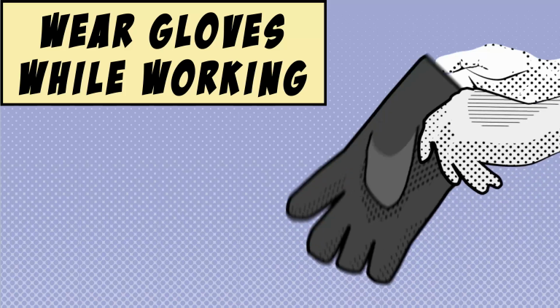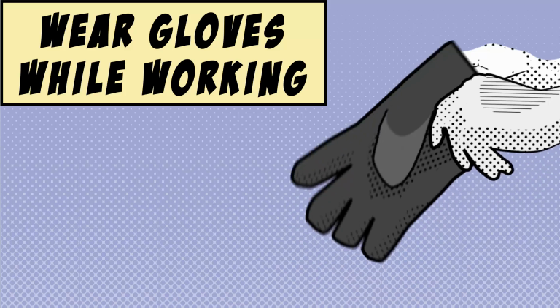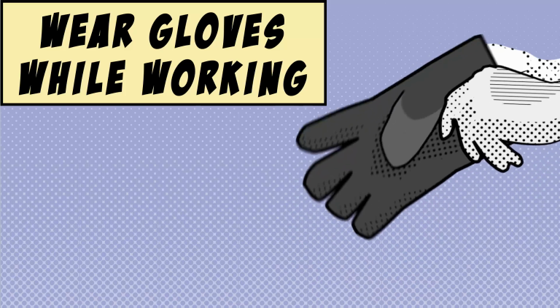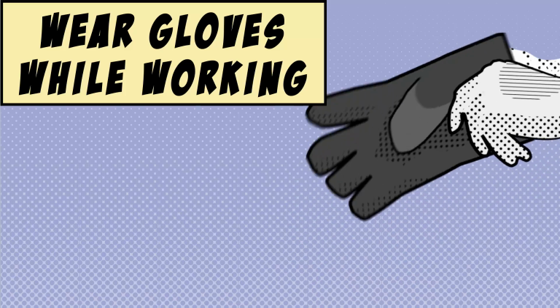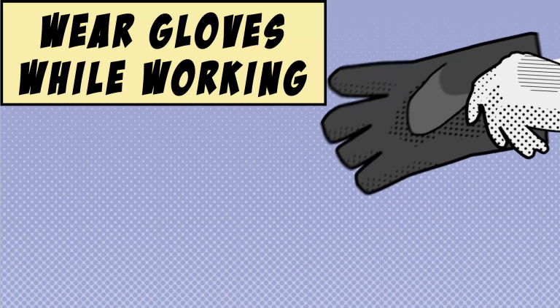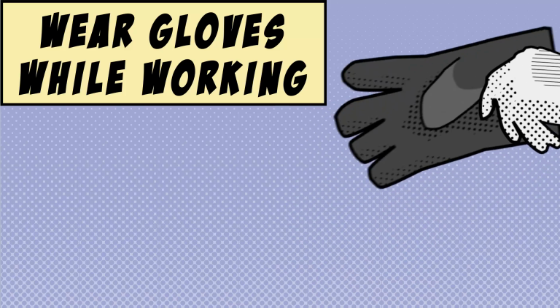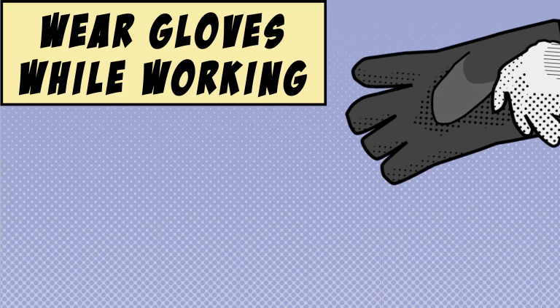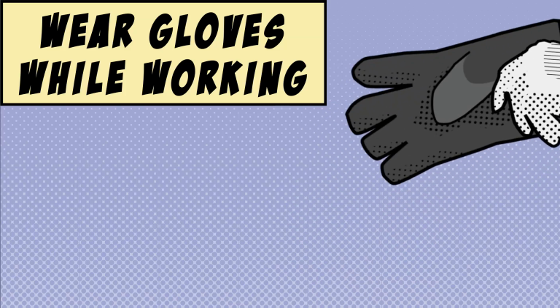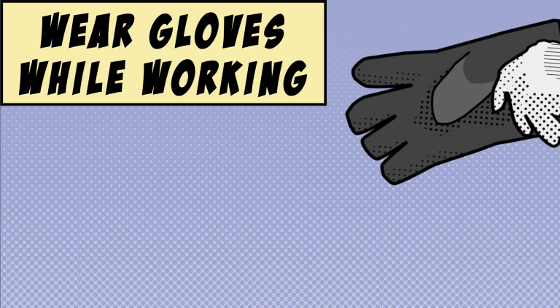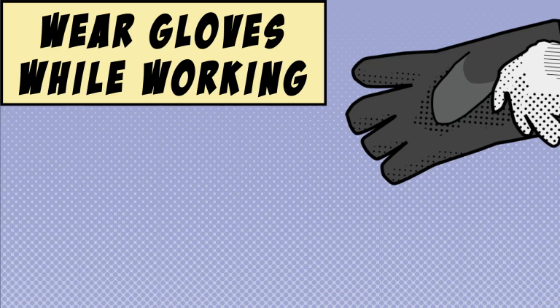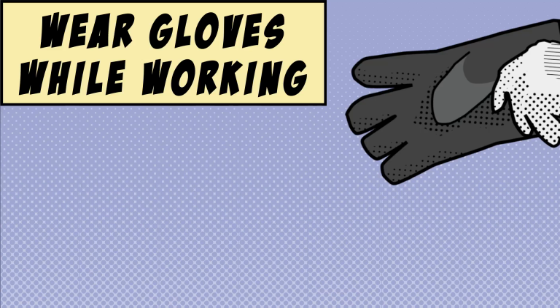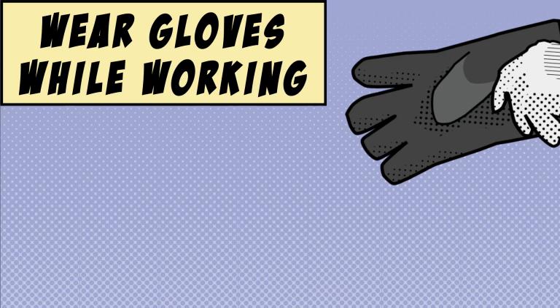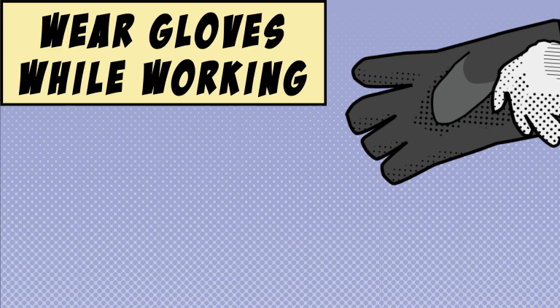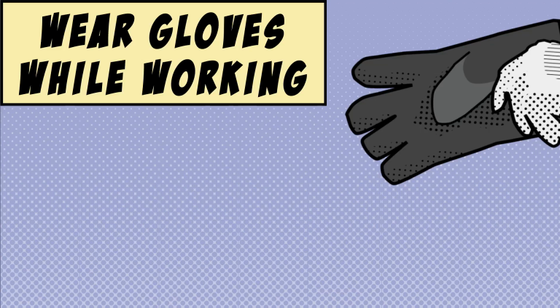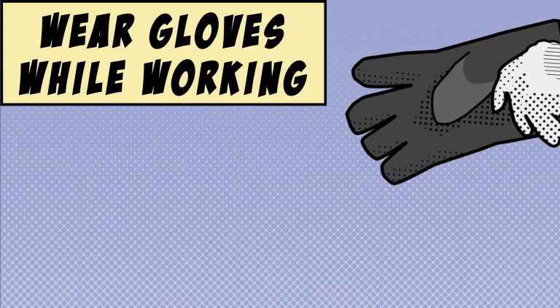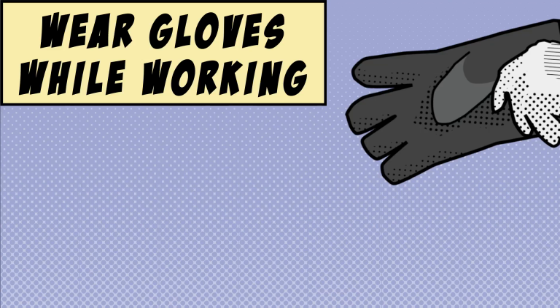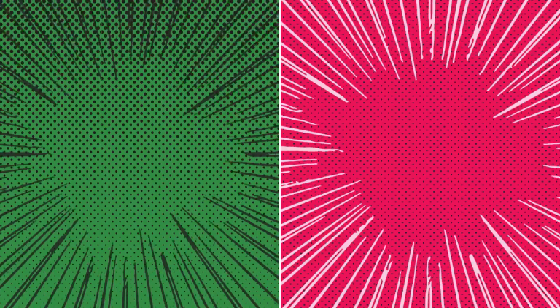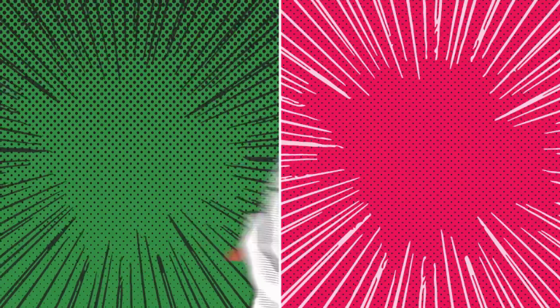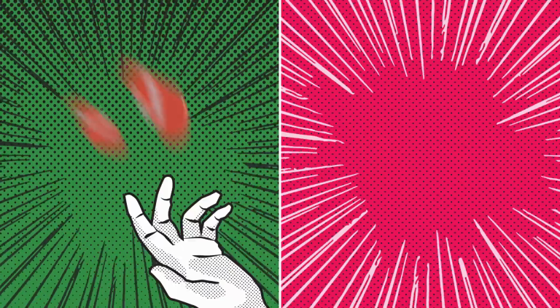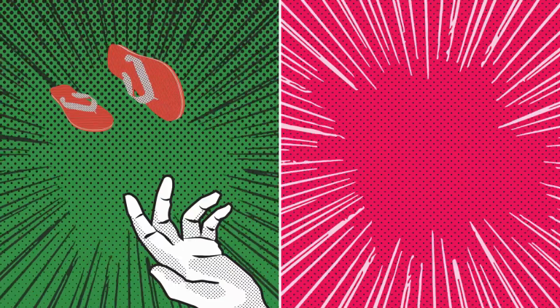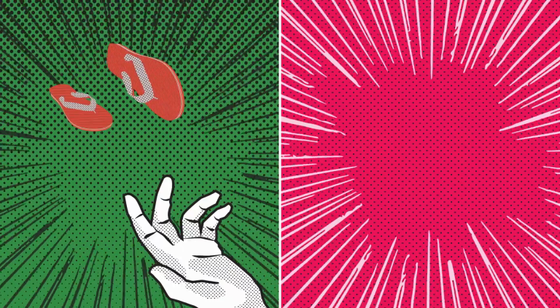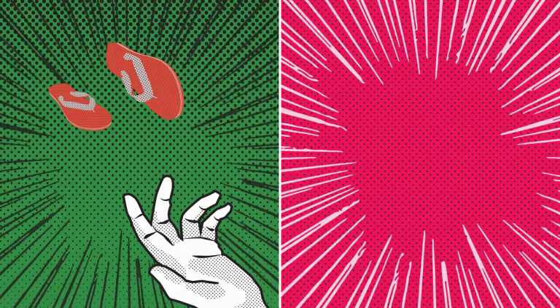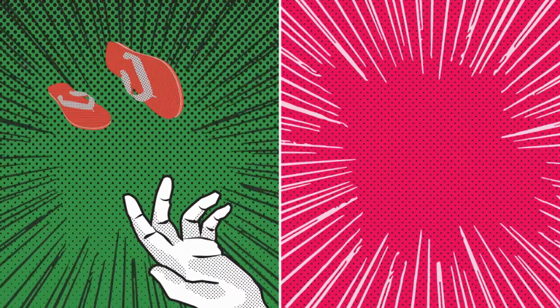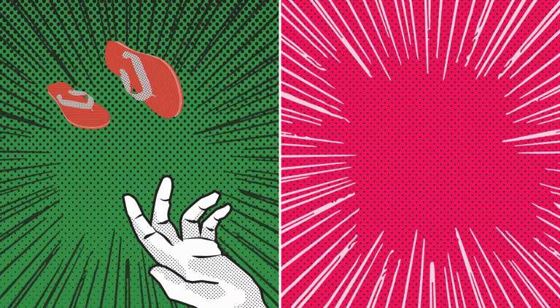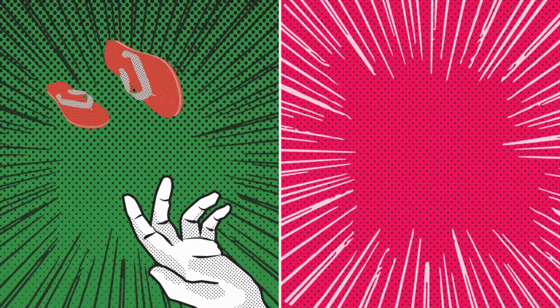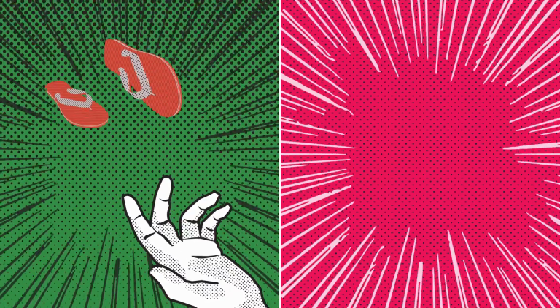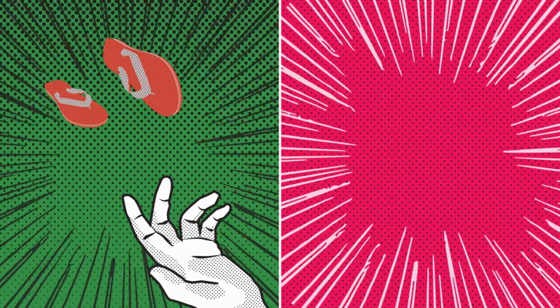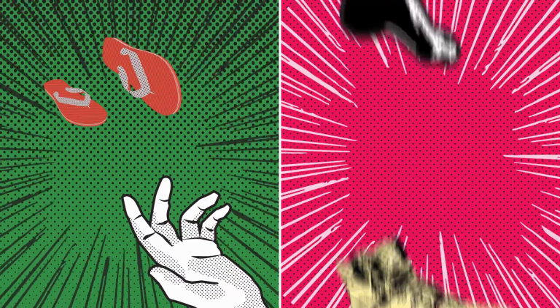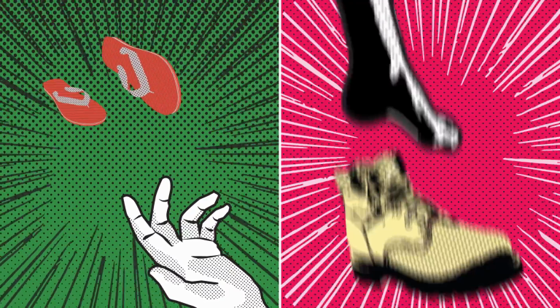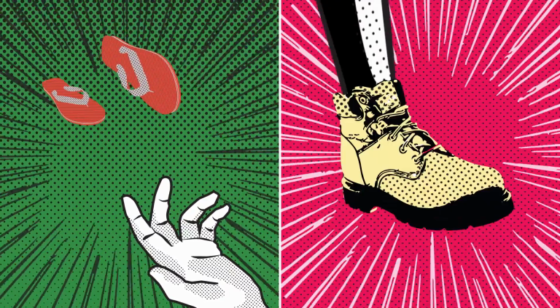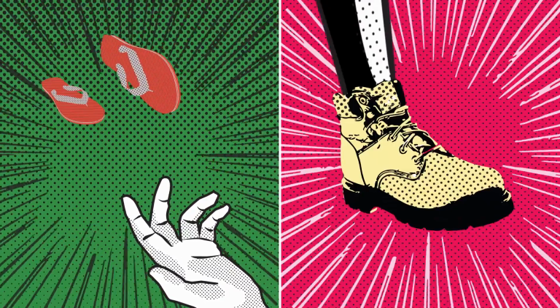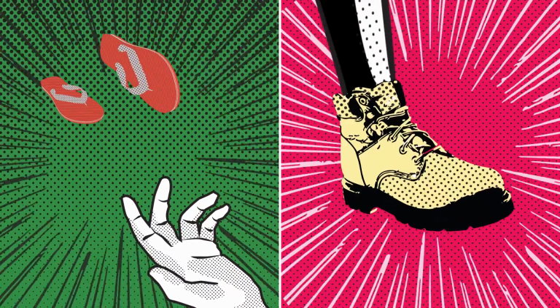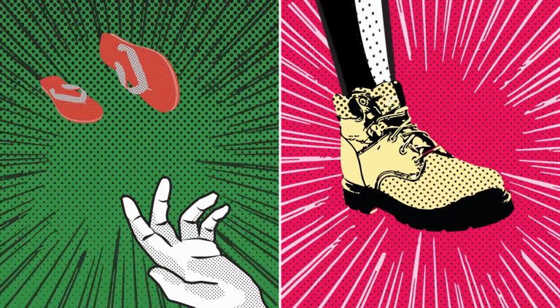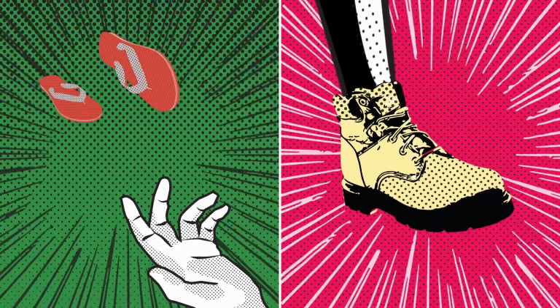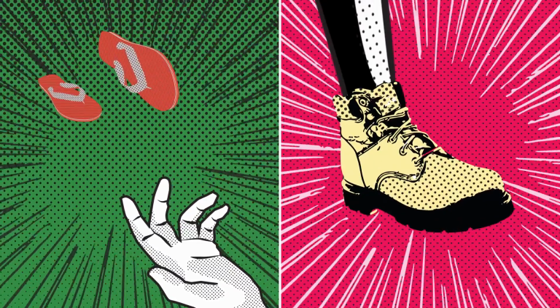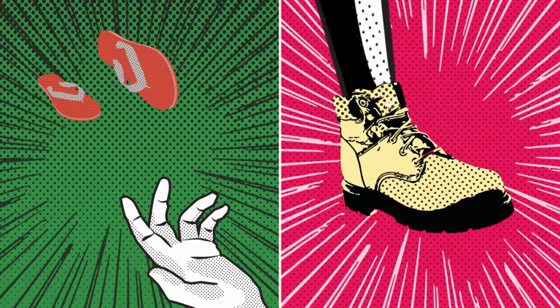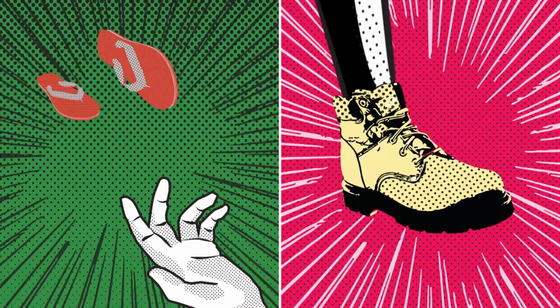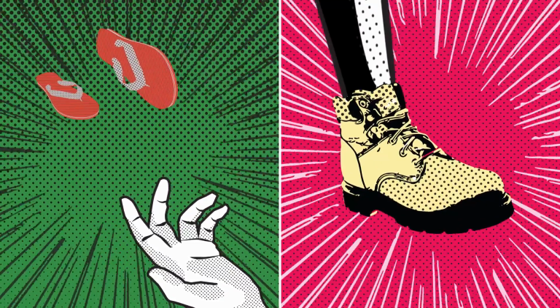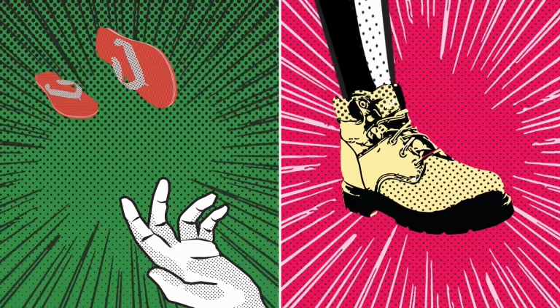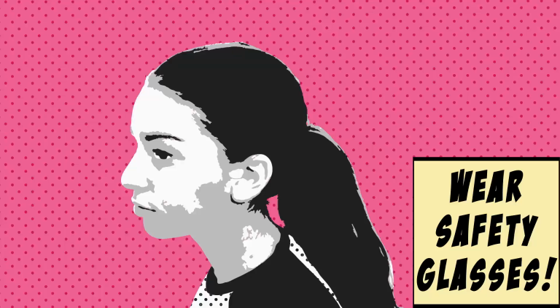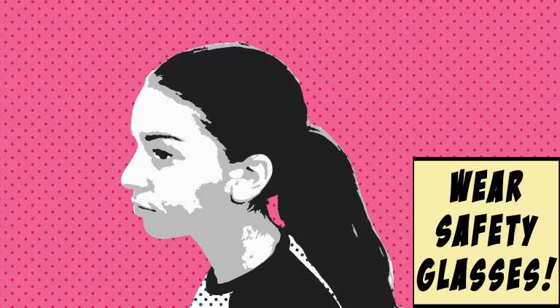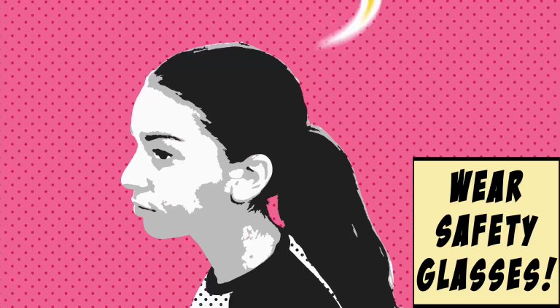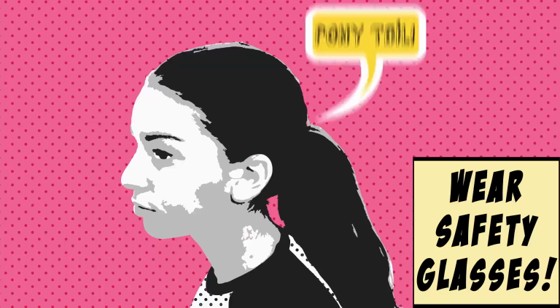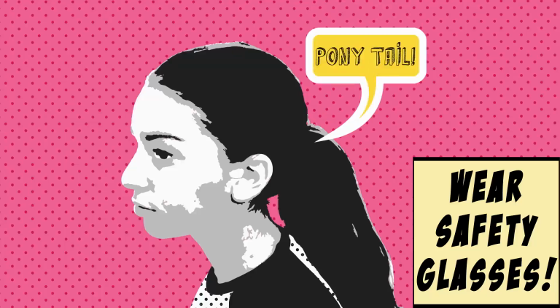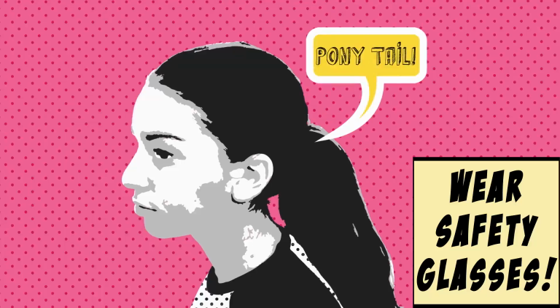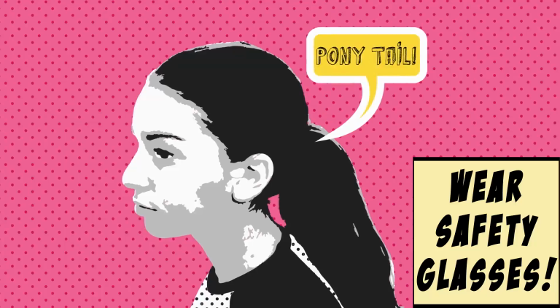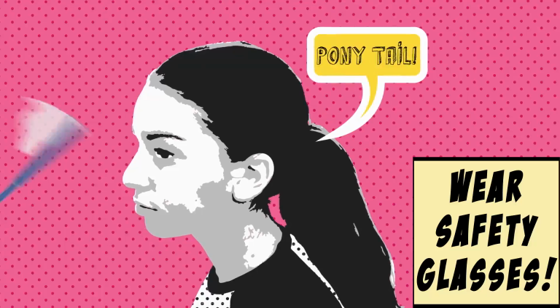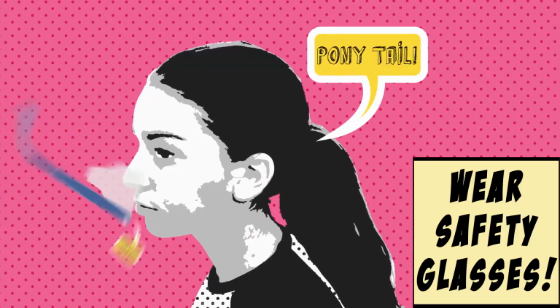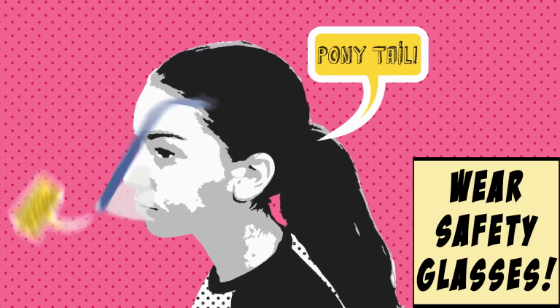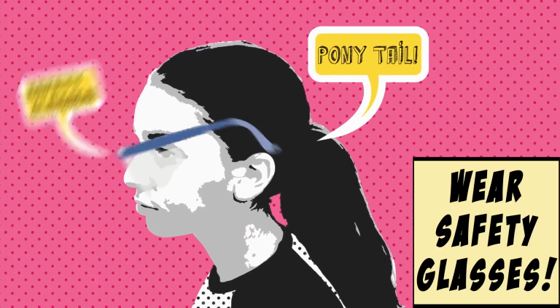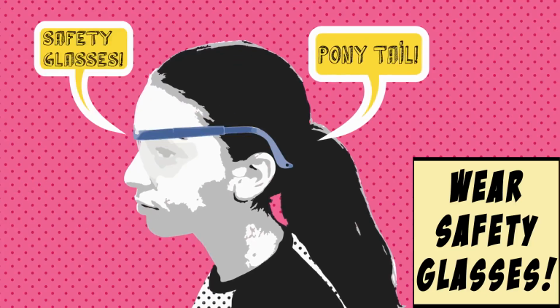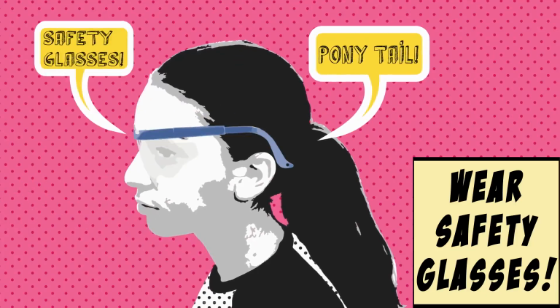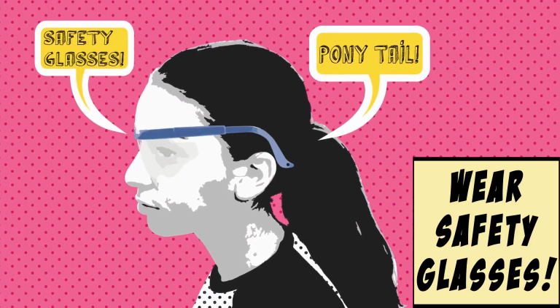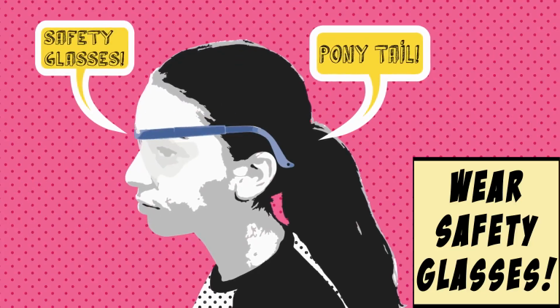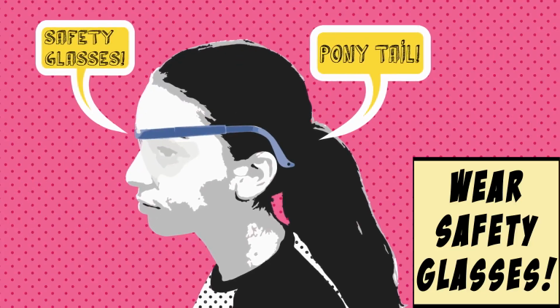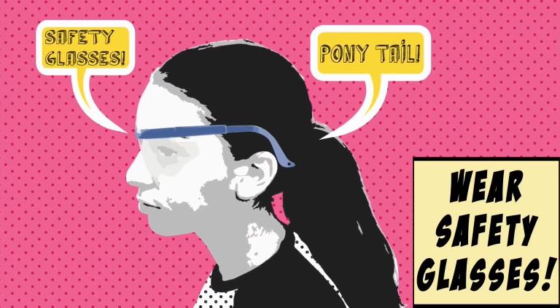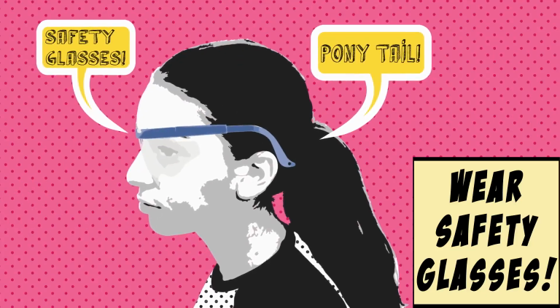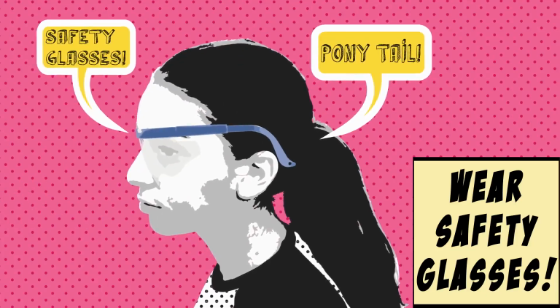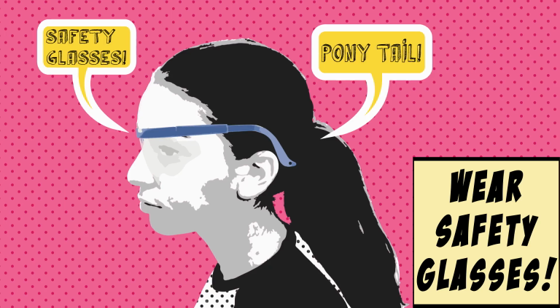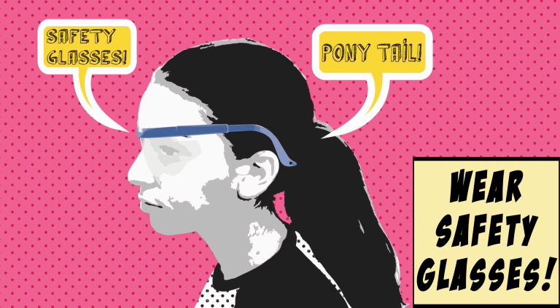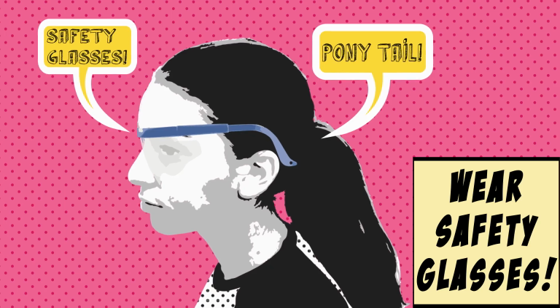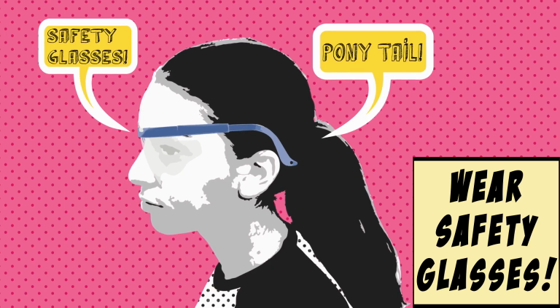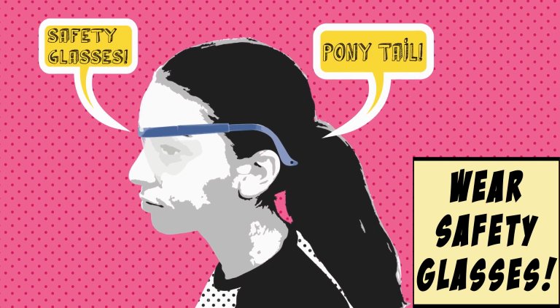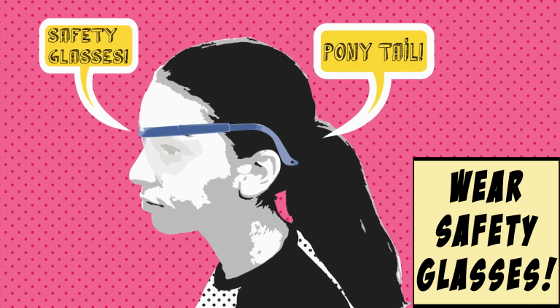Wear gloves while working. Also, wear a proper set of shoes. Safety glasses are required to protect yourself.